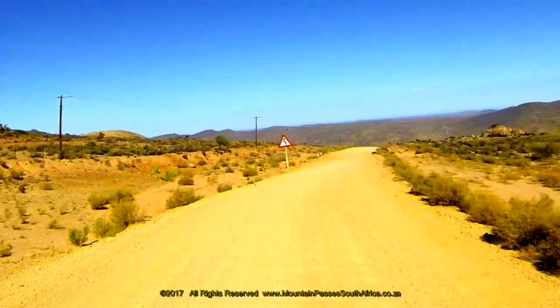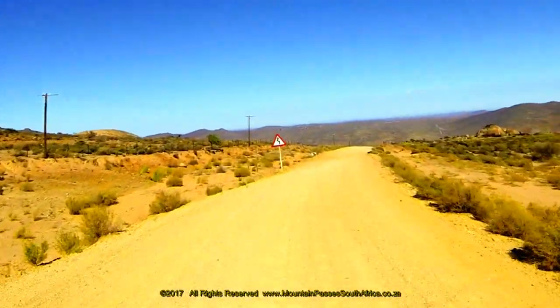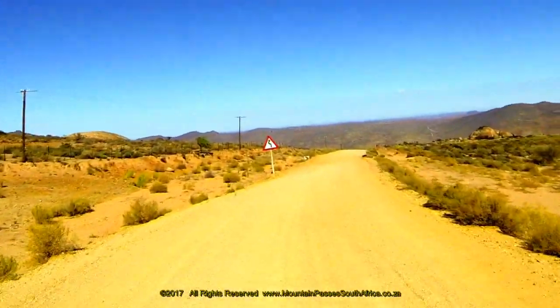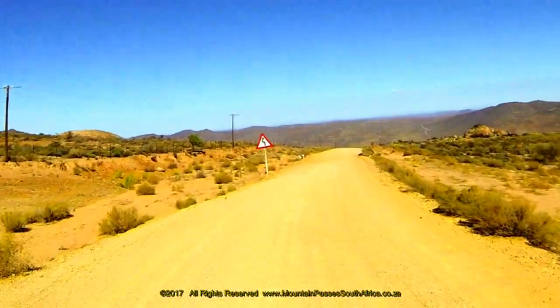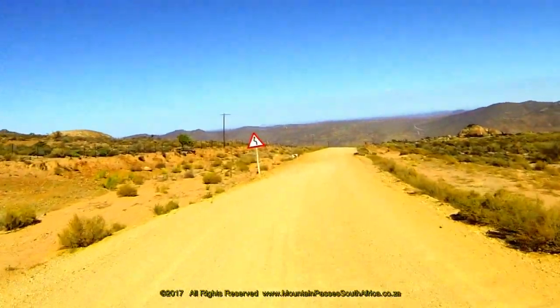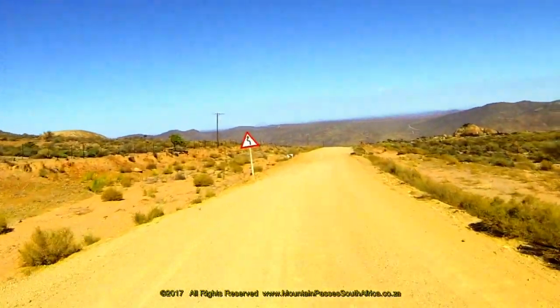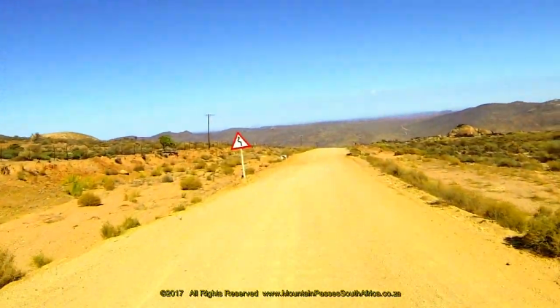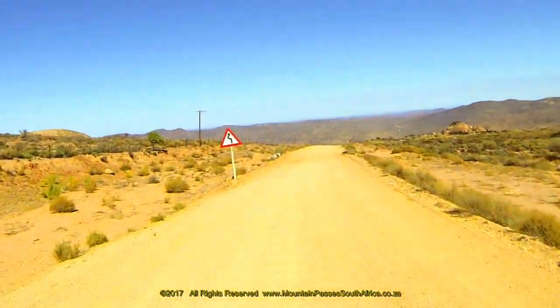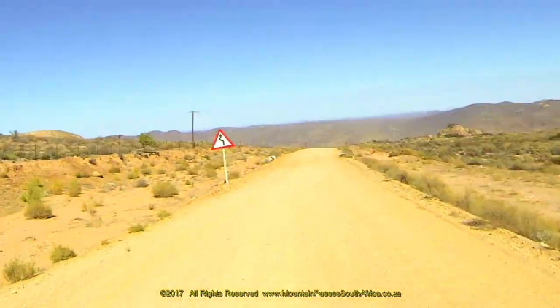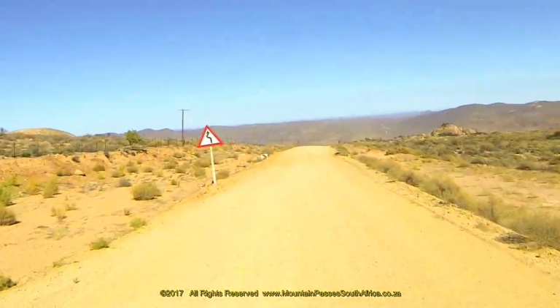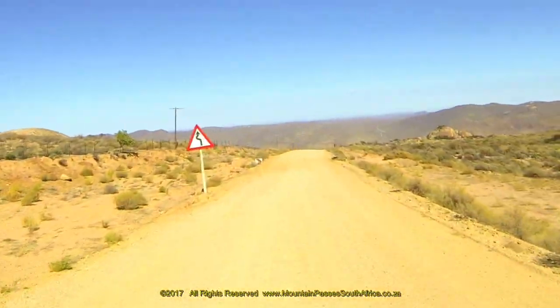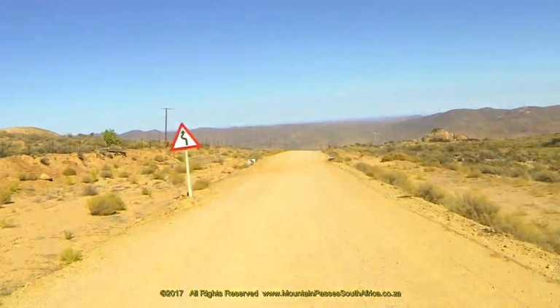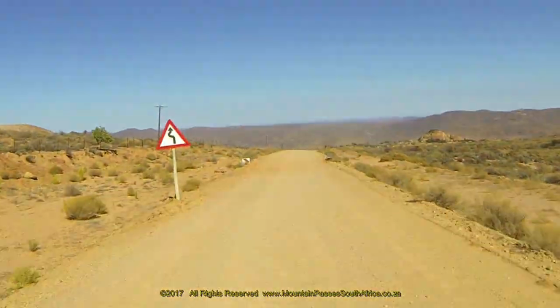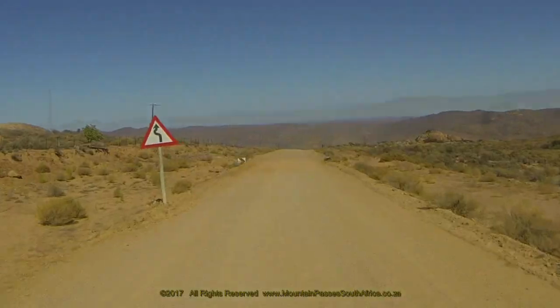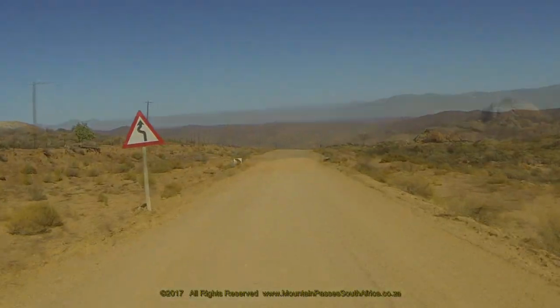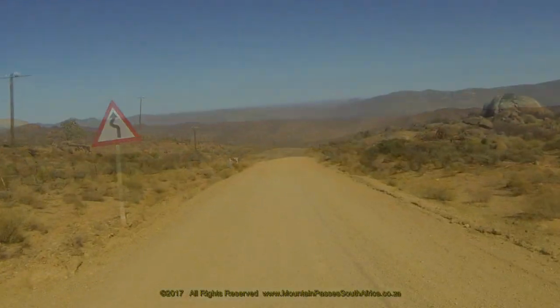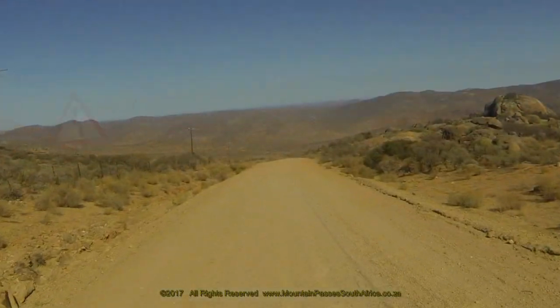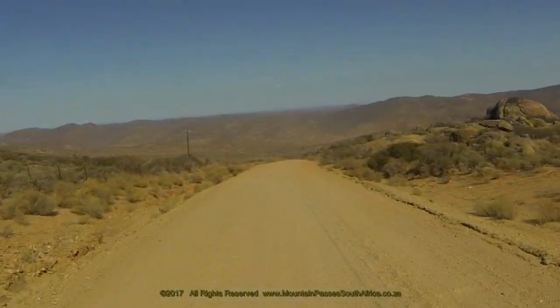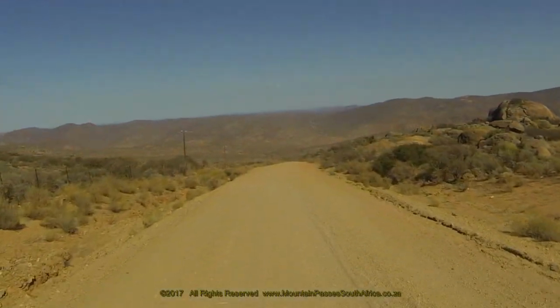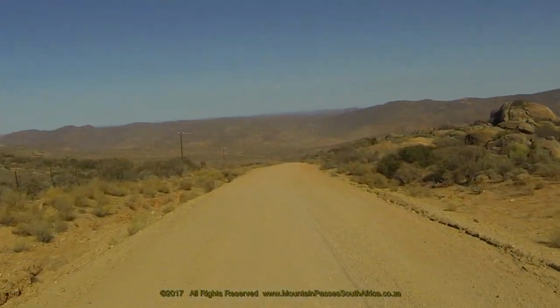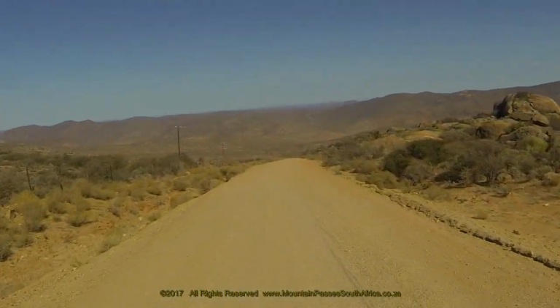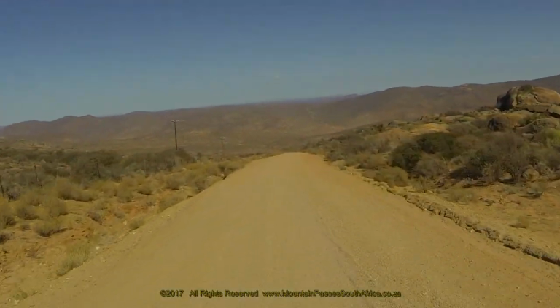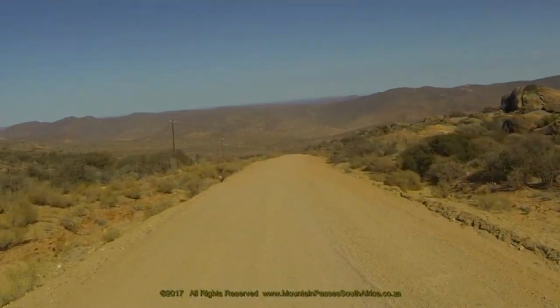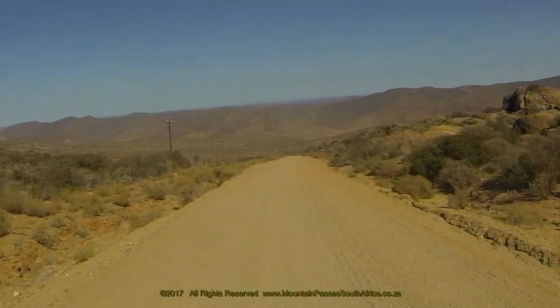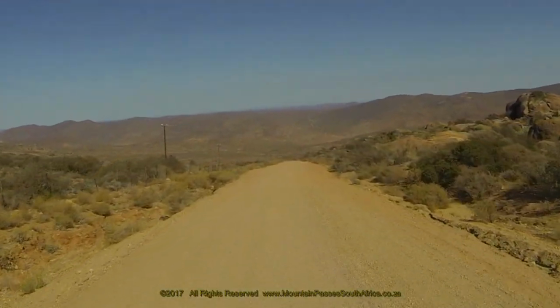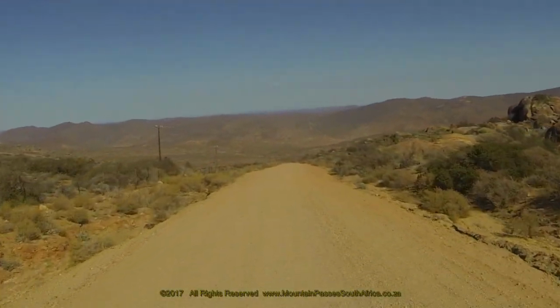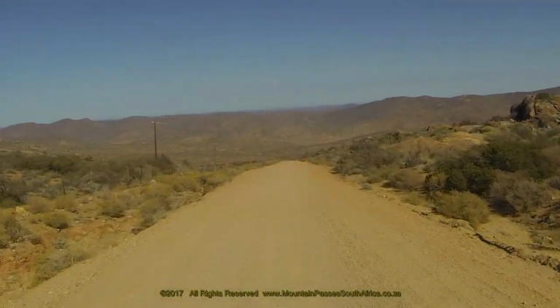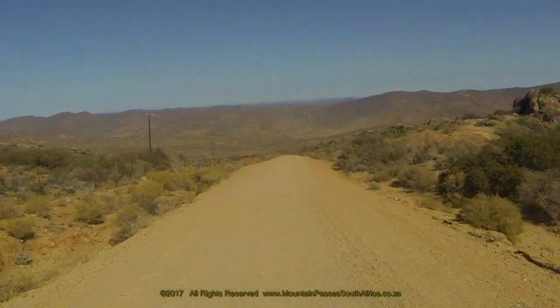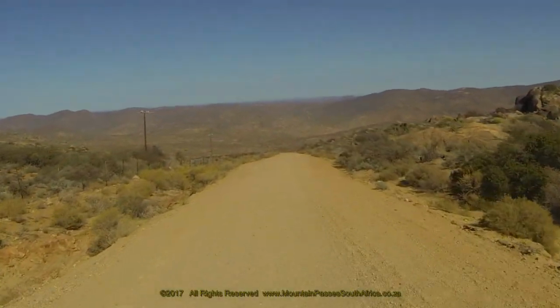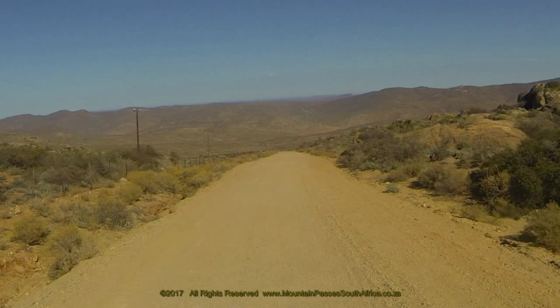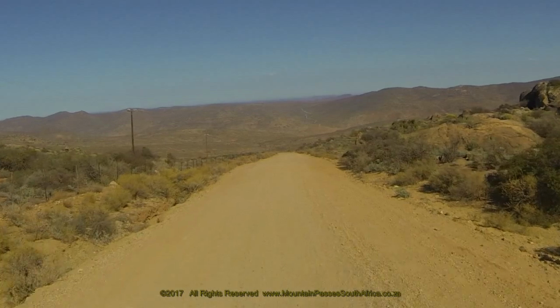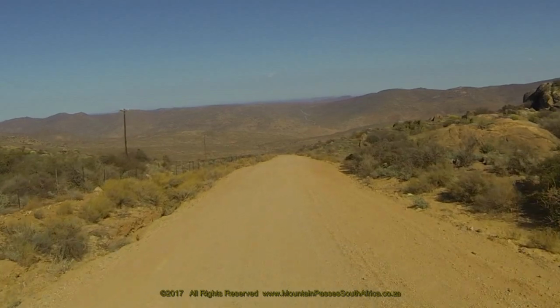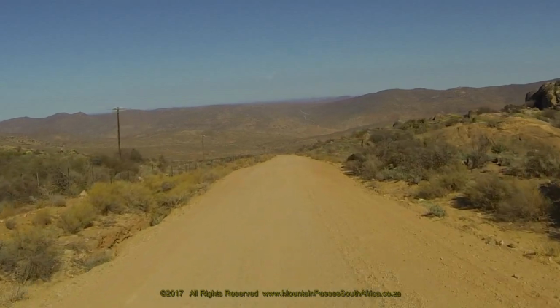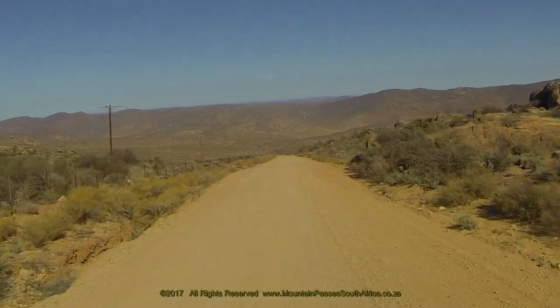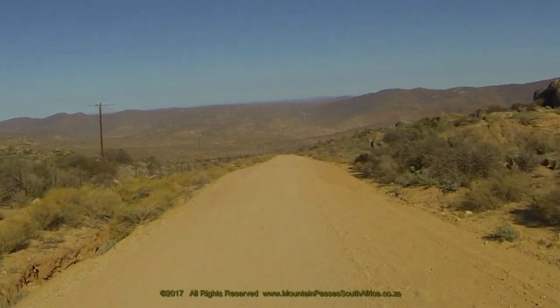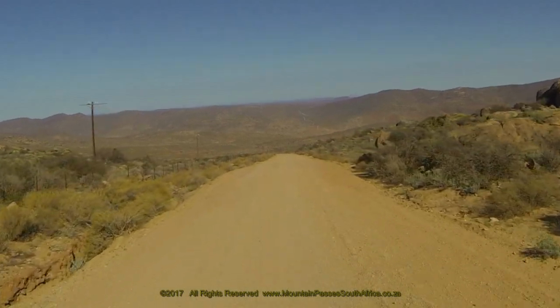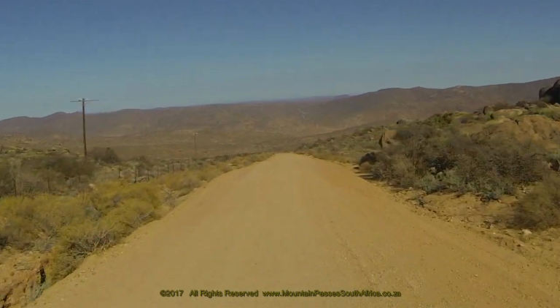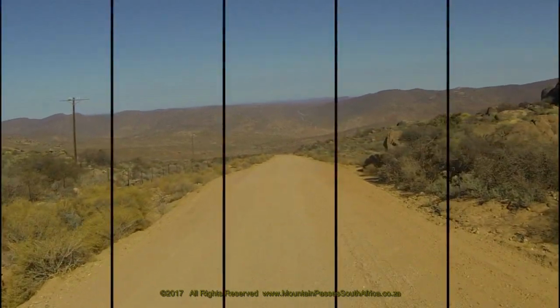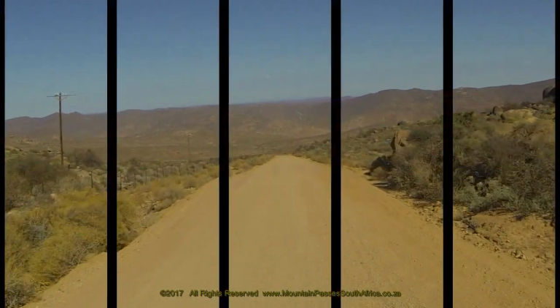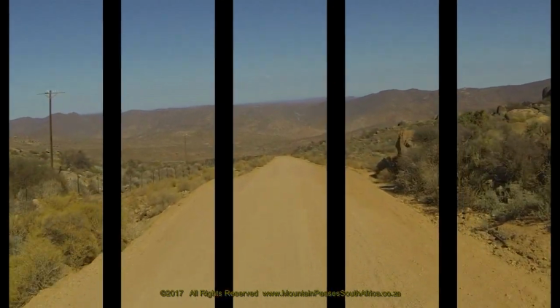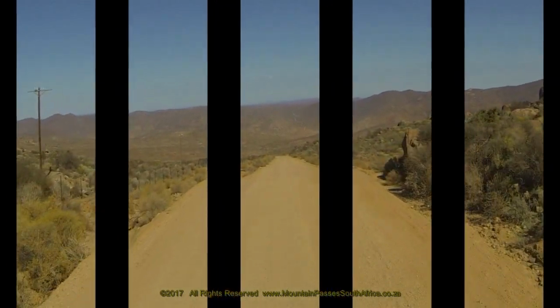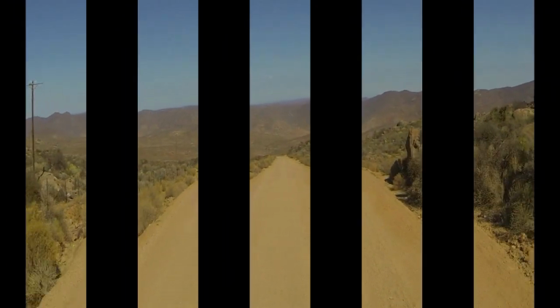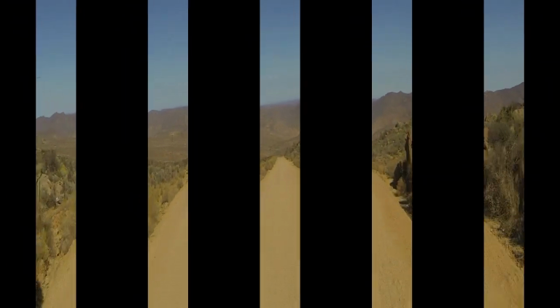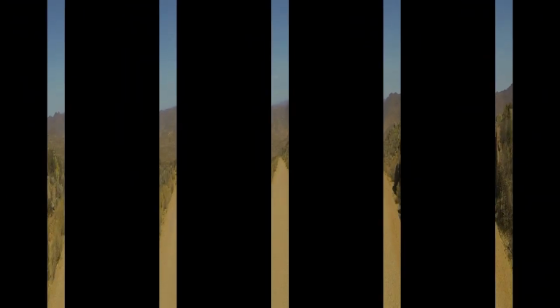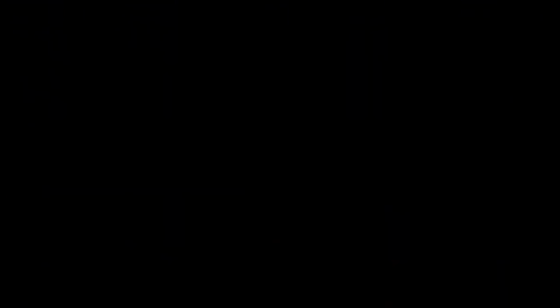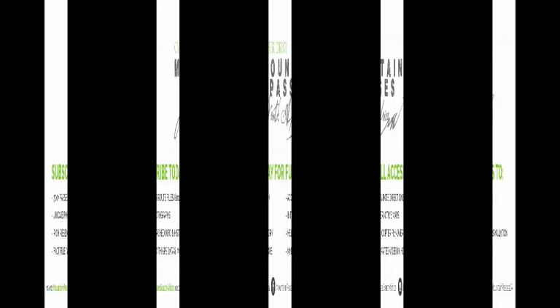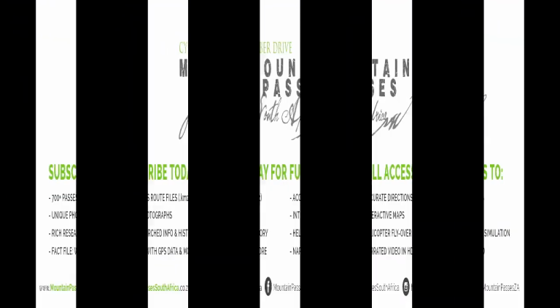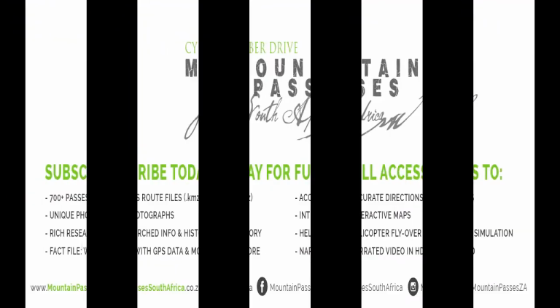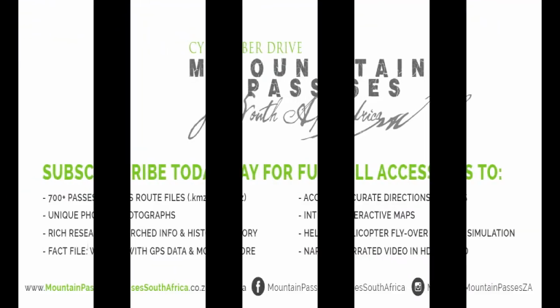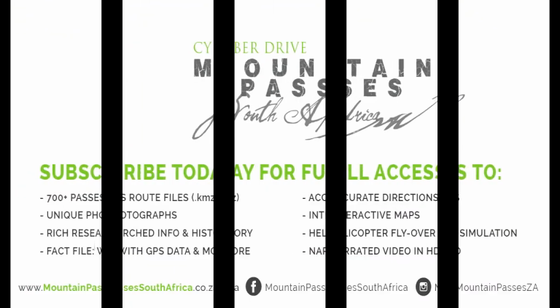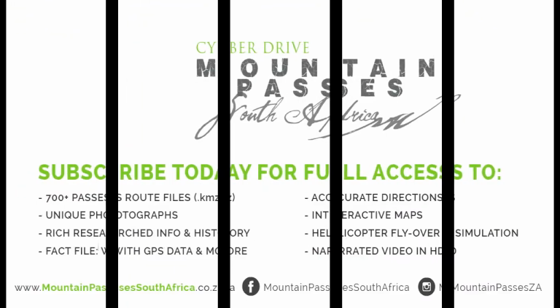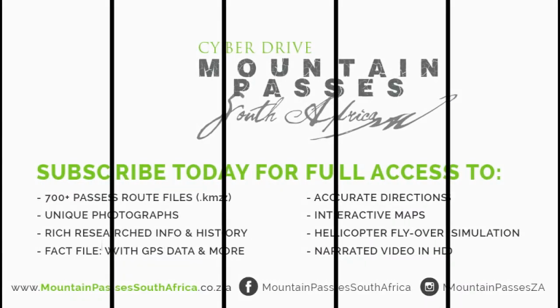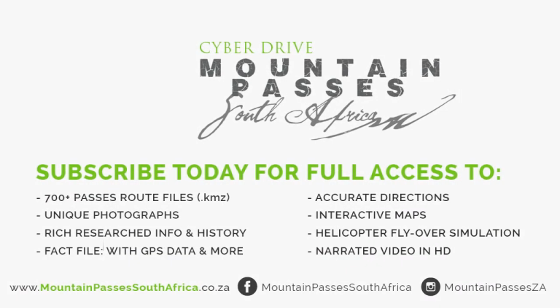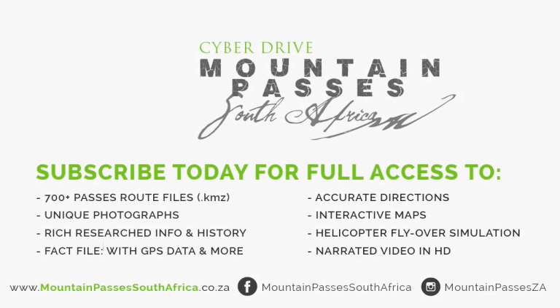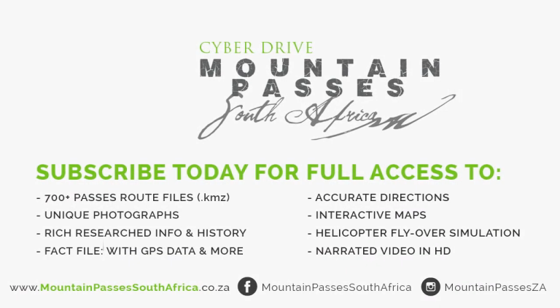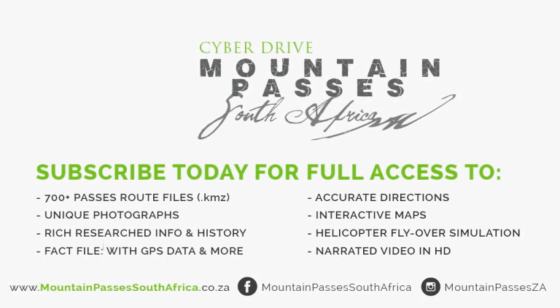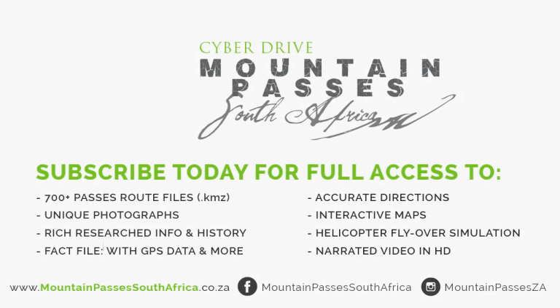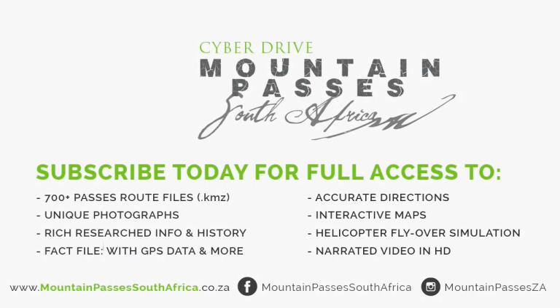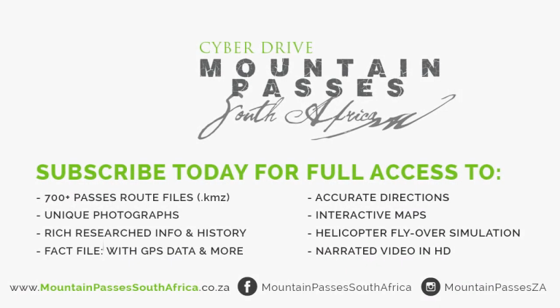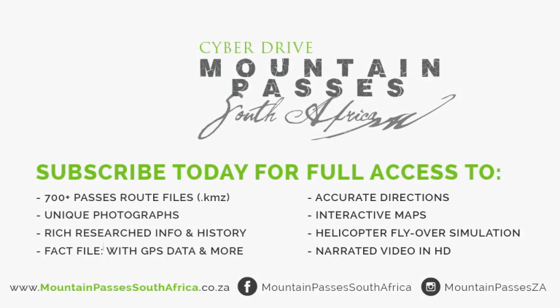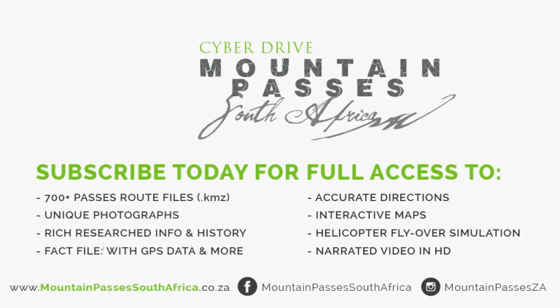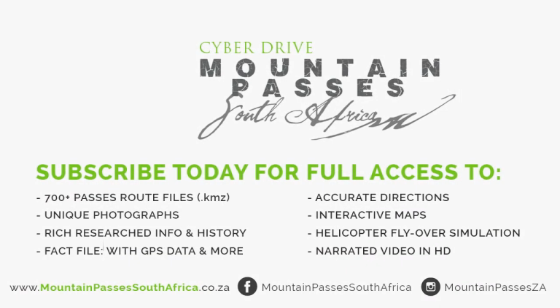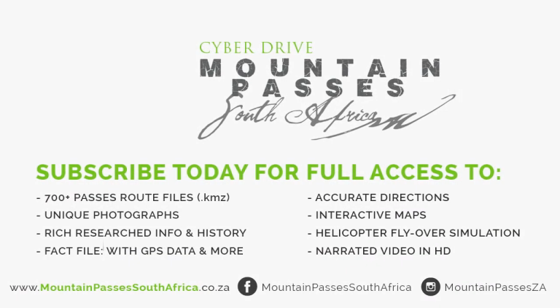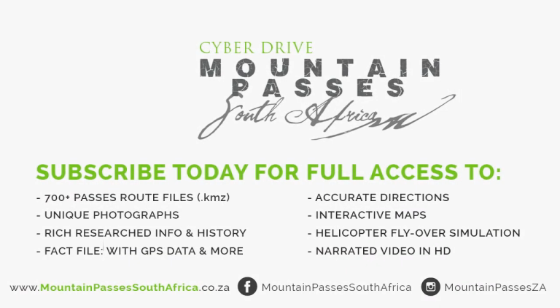Be sure to watch part two of the Seystershoog Pass, which deals with the more dramatic and very steep section into the Spogrevier Valley.